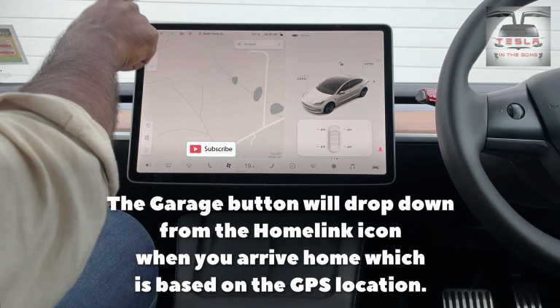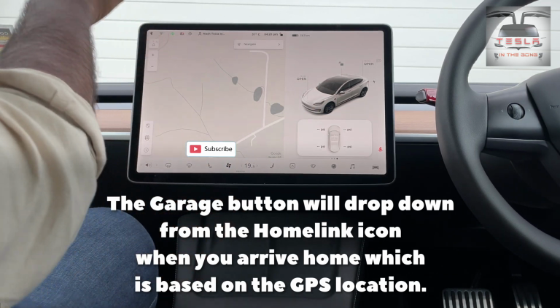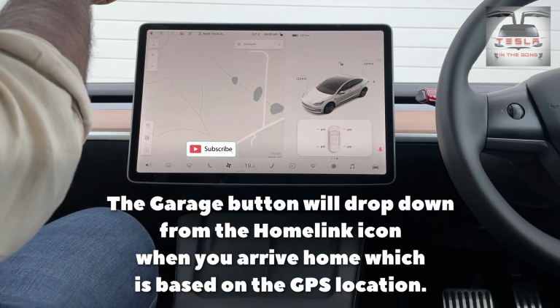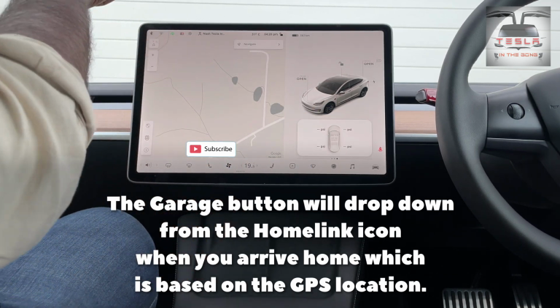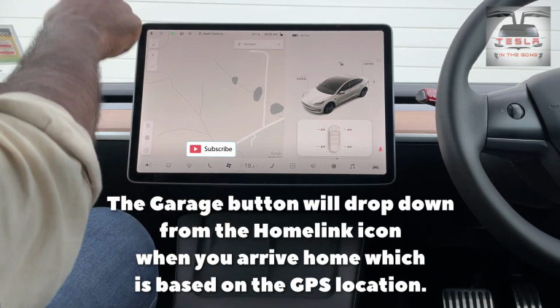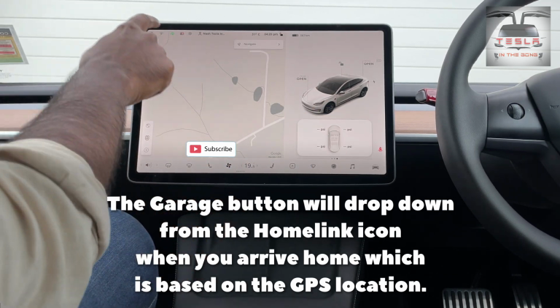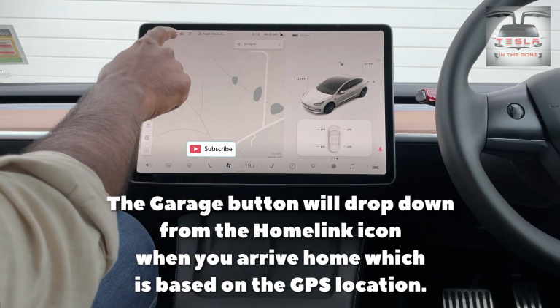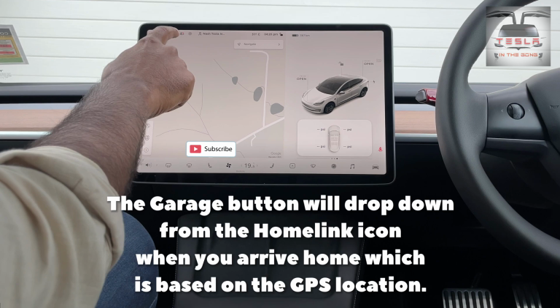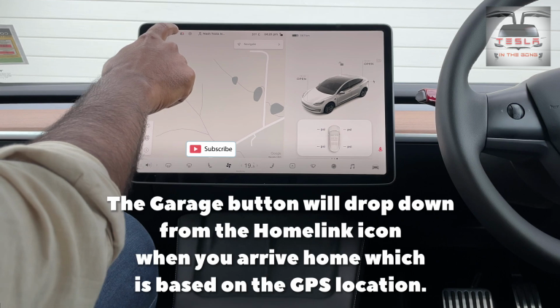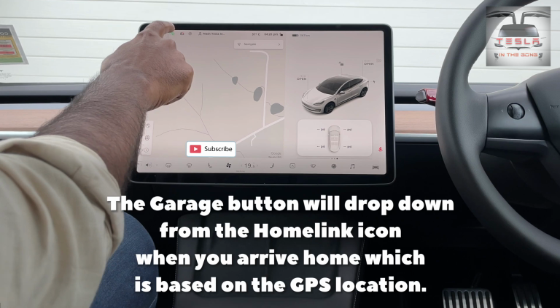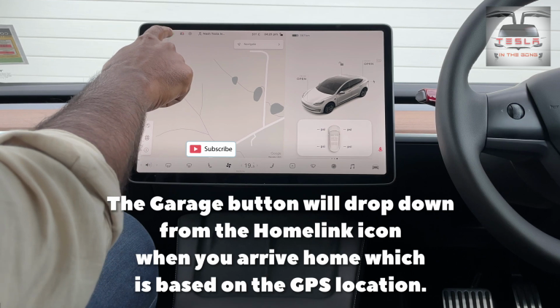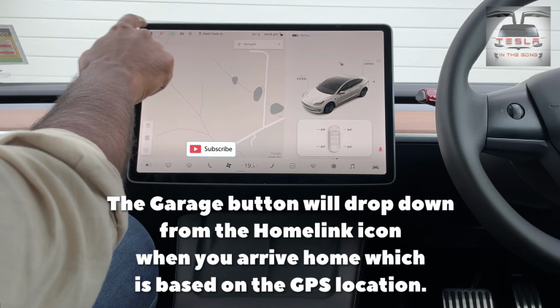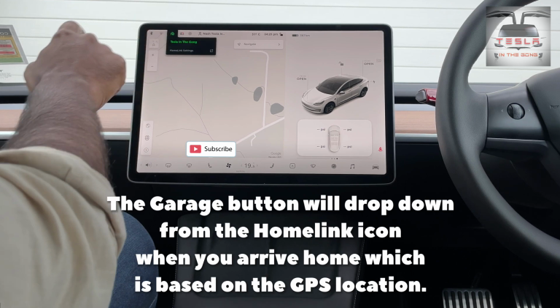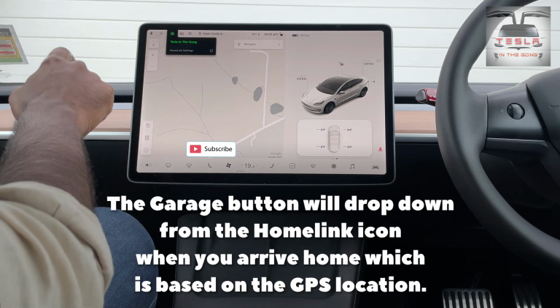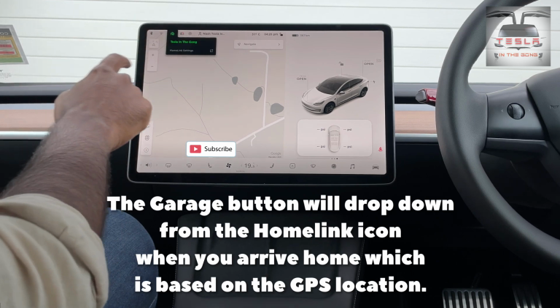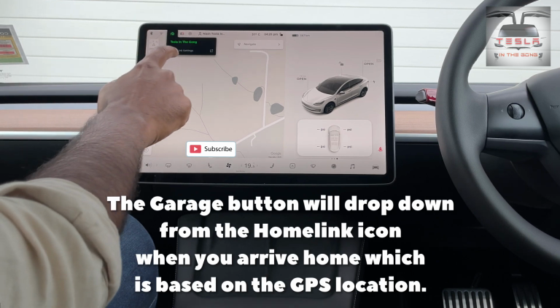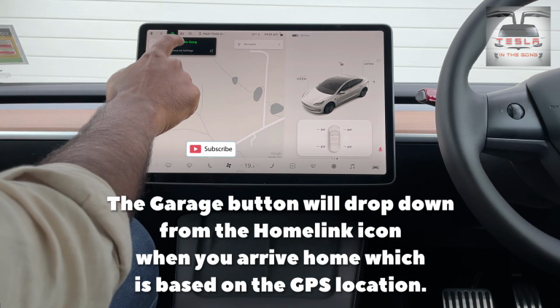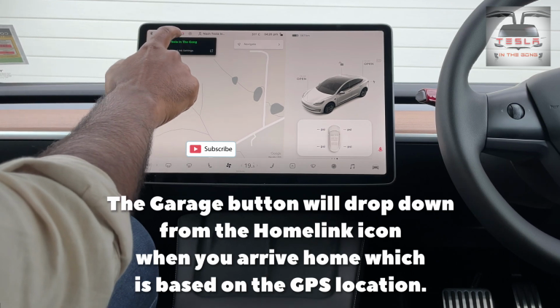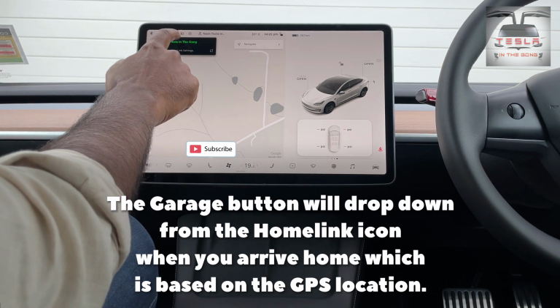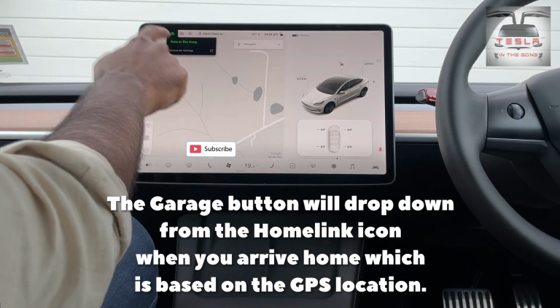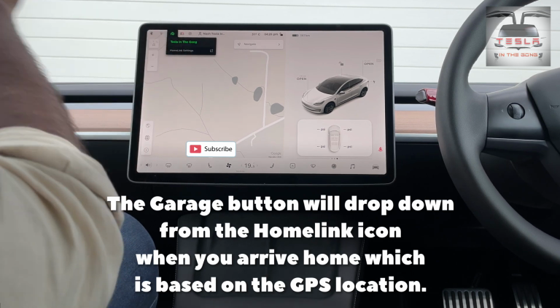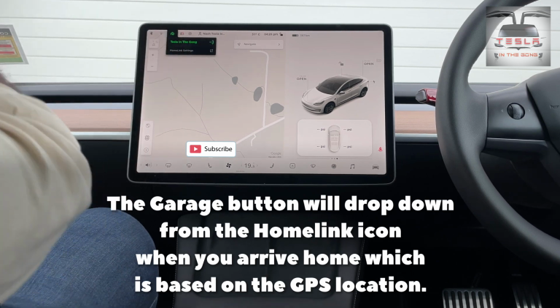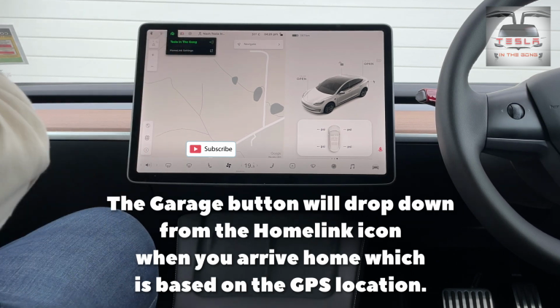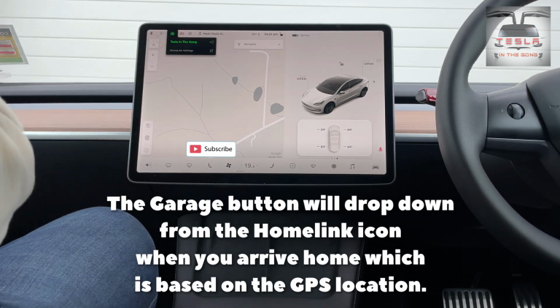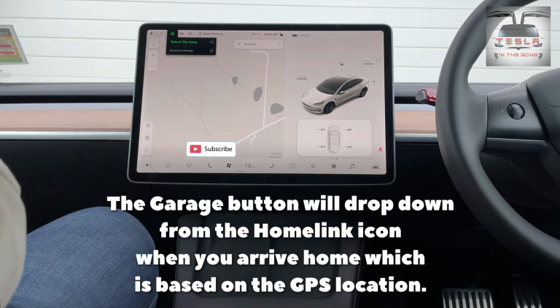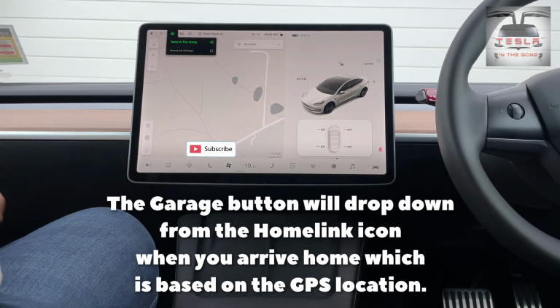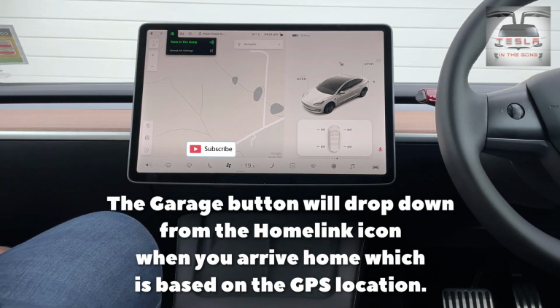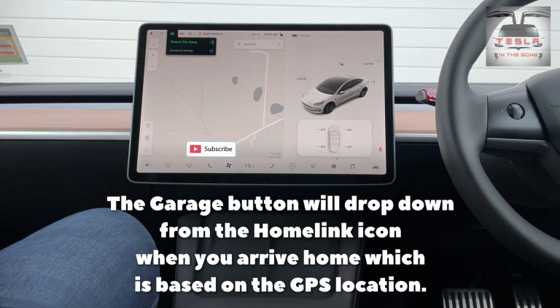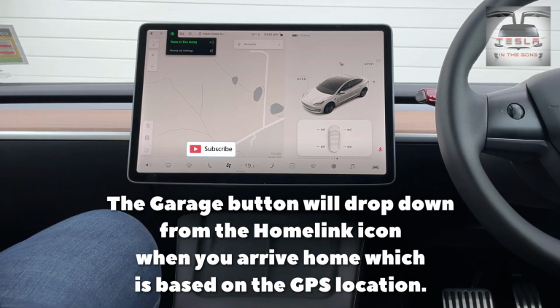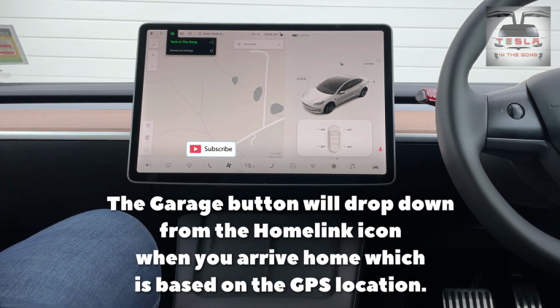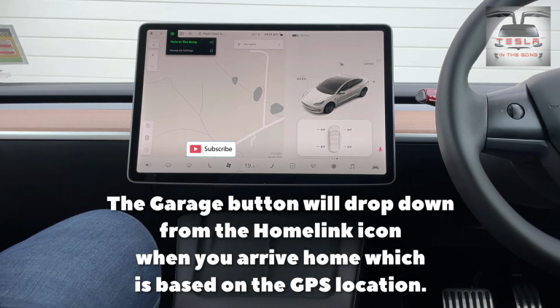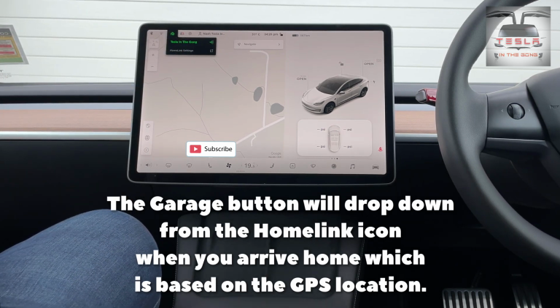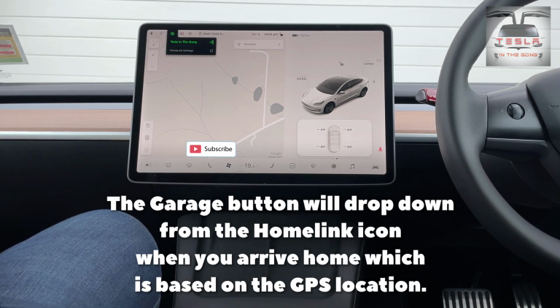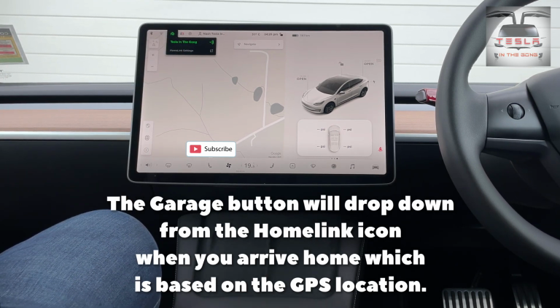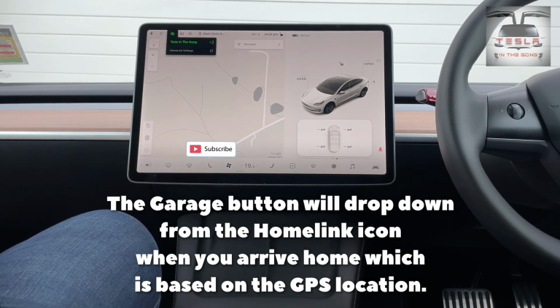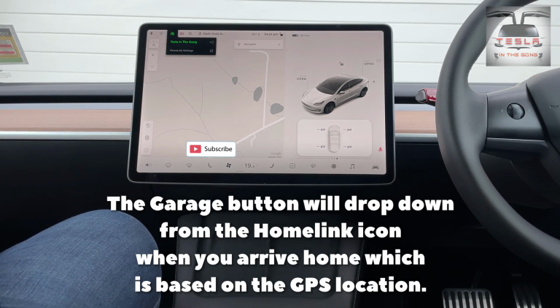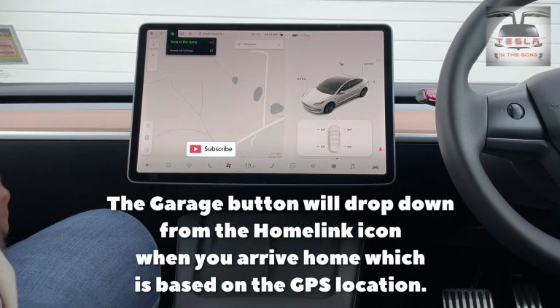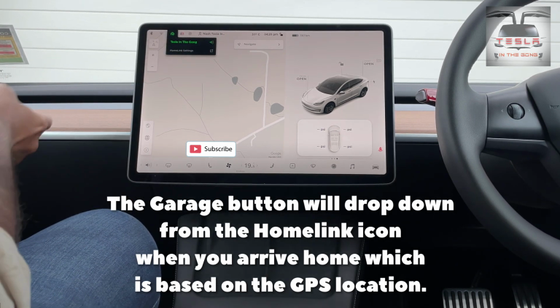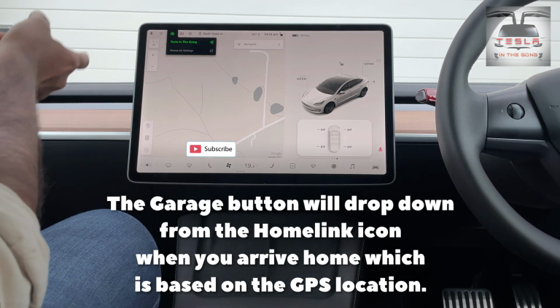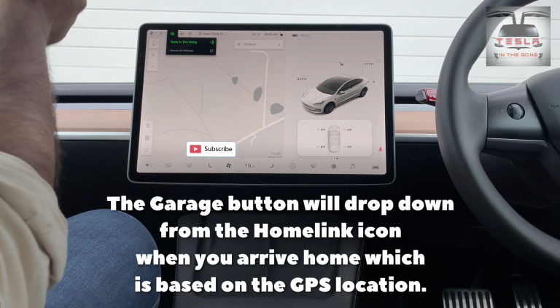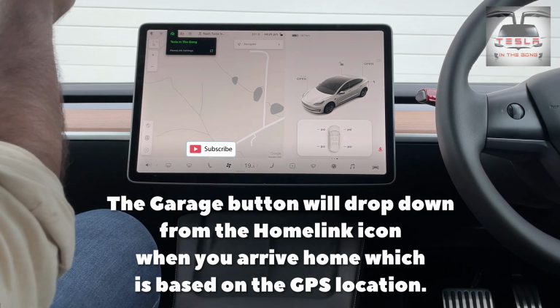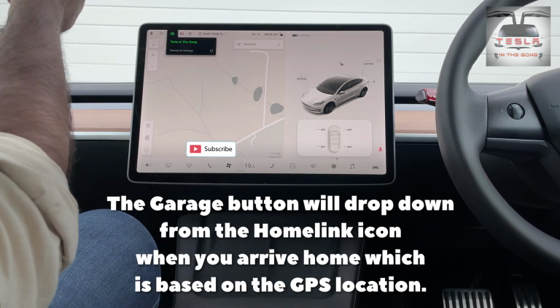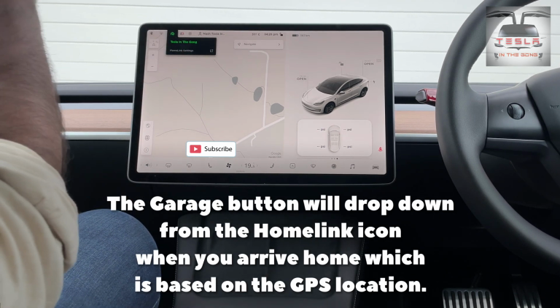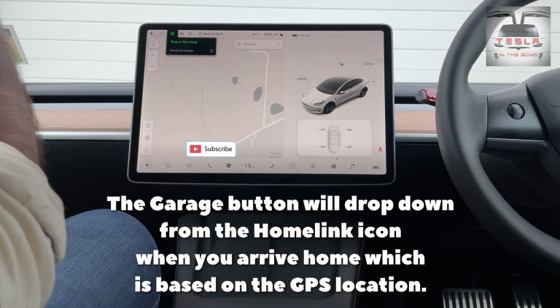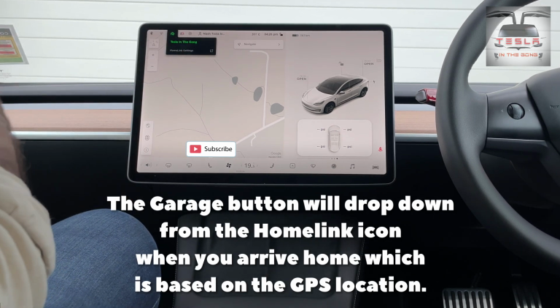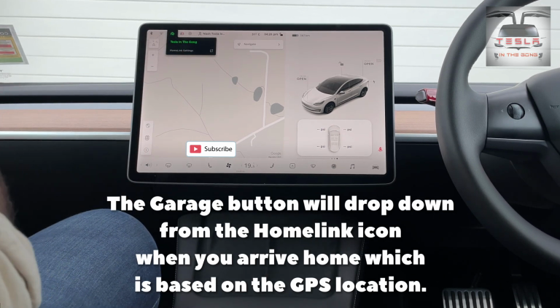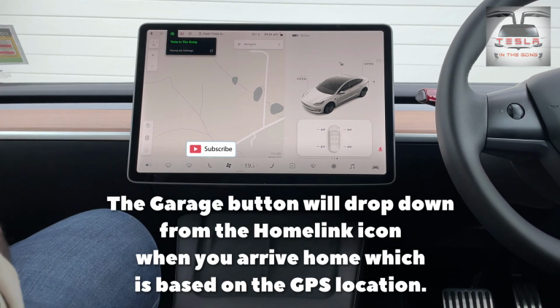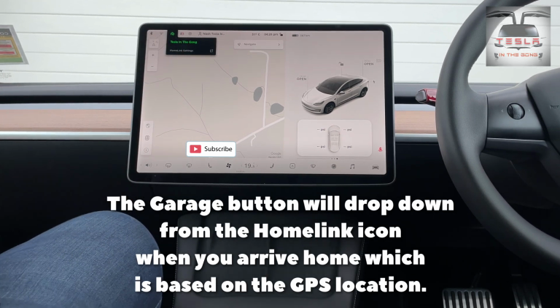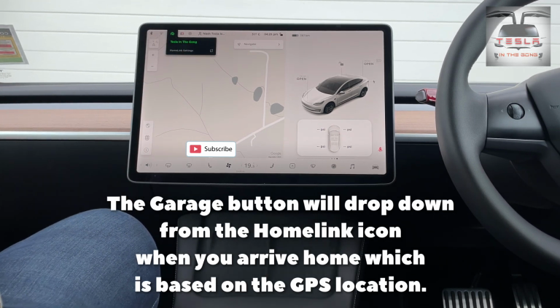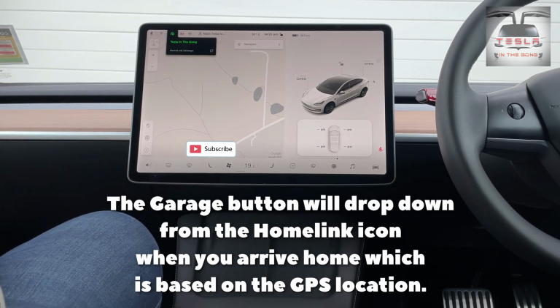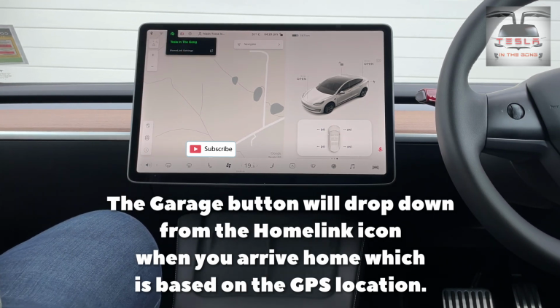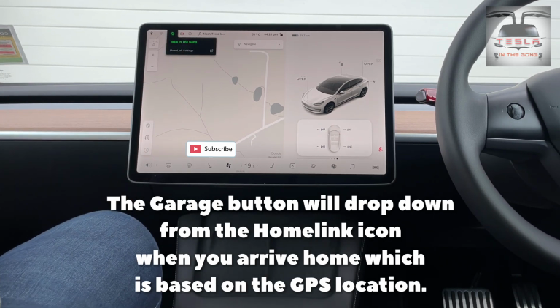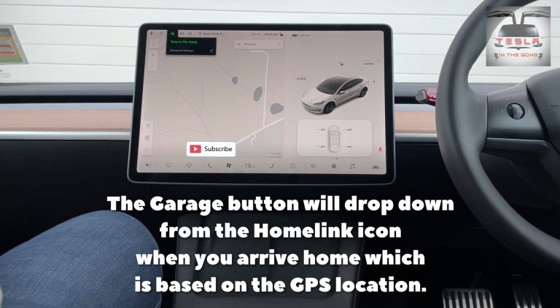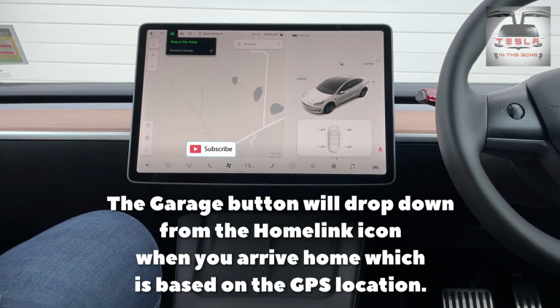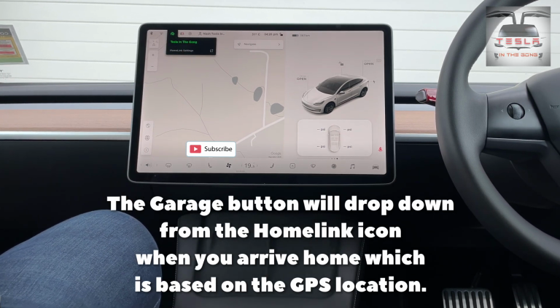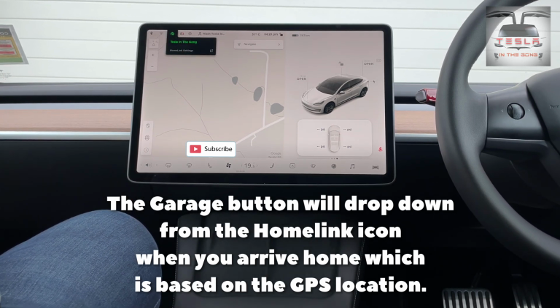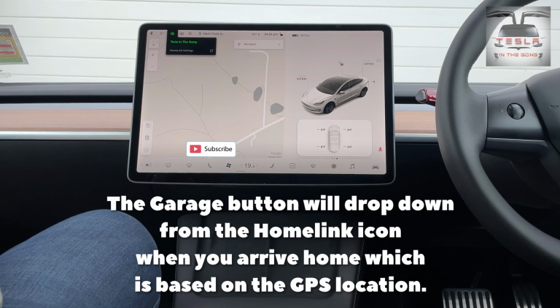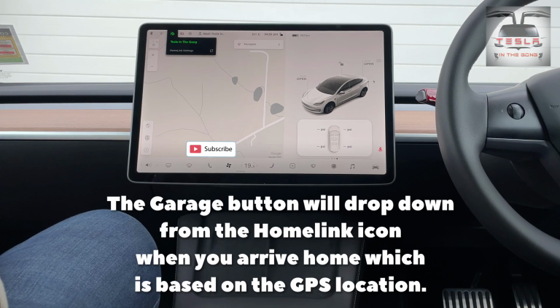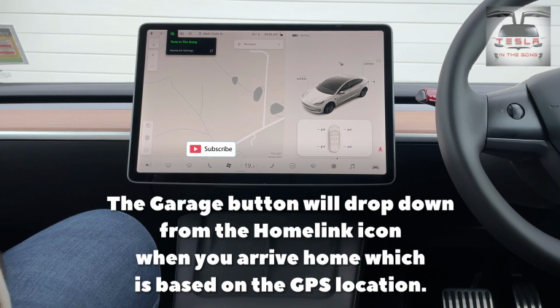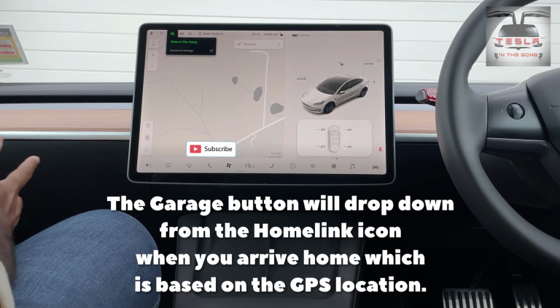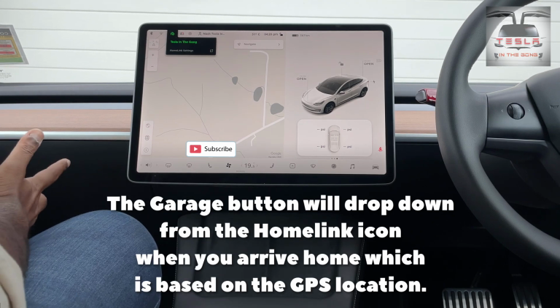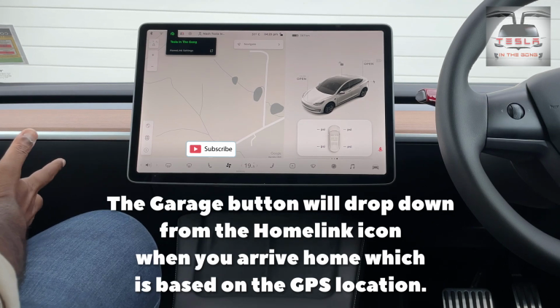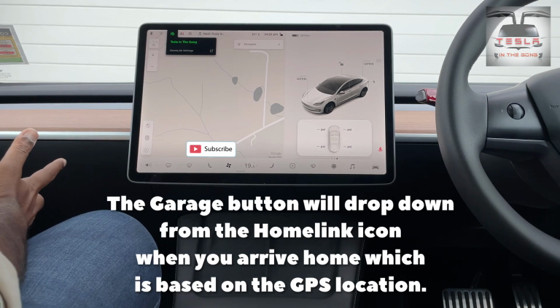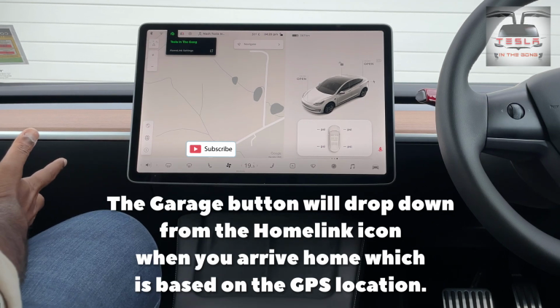Now, to open the garage, click on that and click on 'Tesla and the Gong' and that will open your garage door. It is as simple as that.